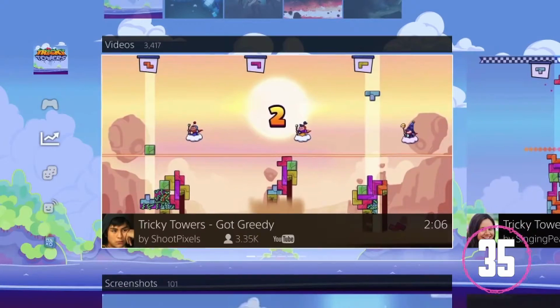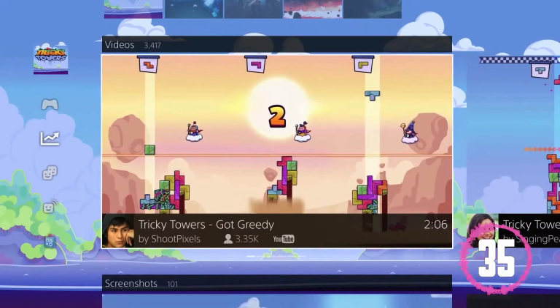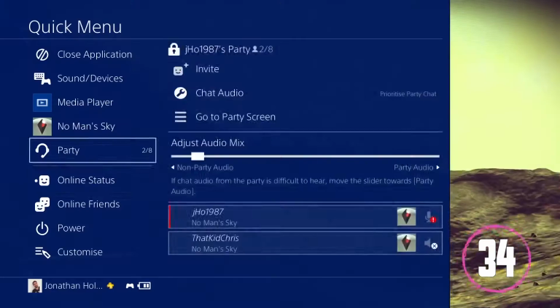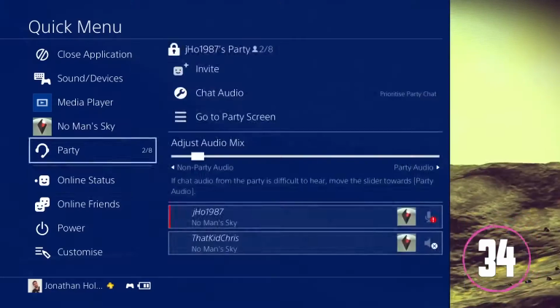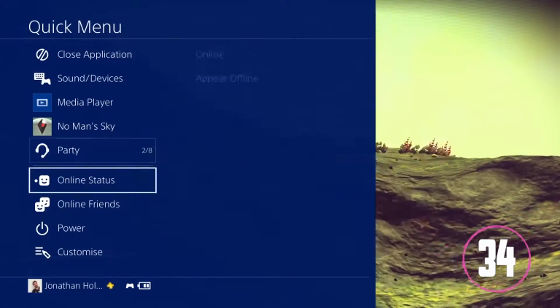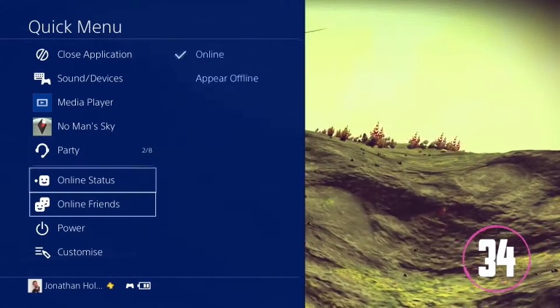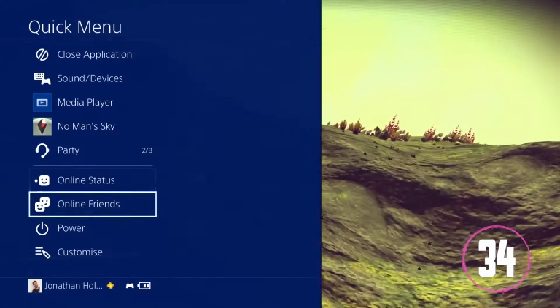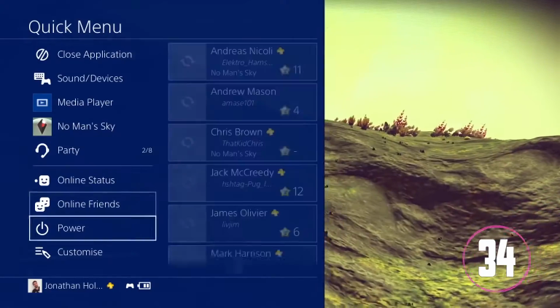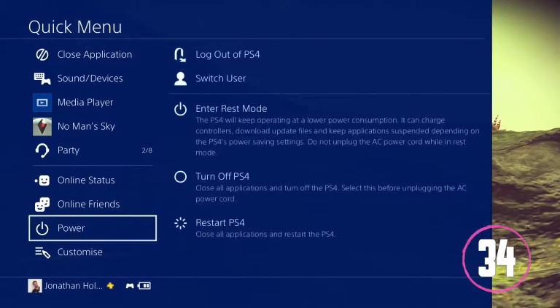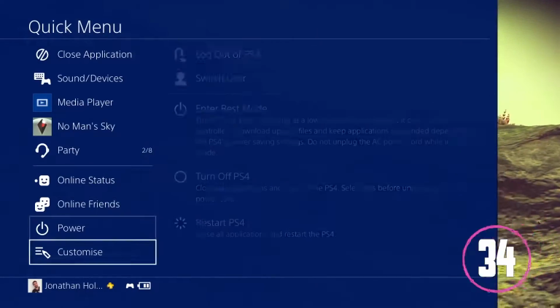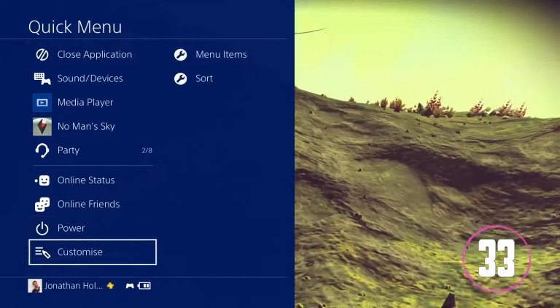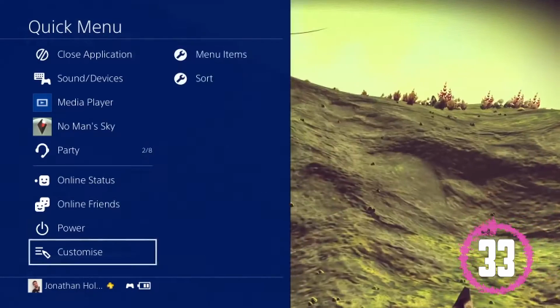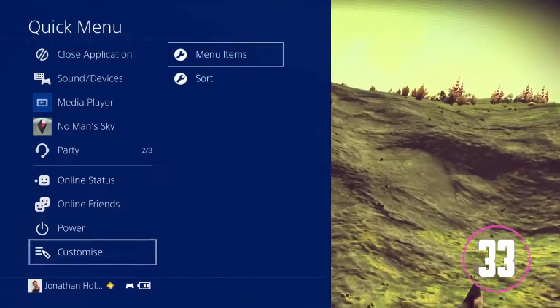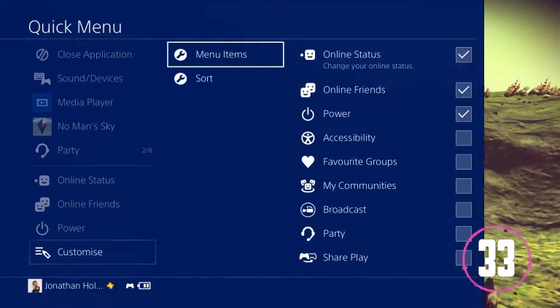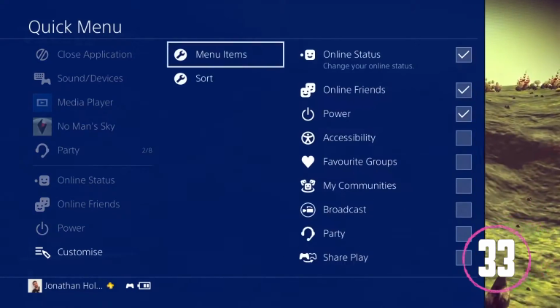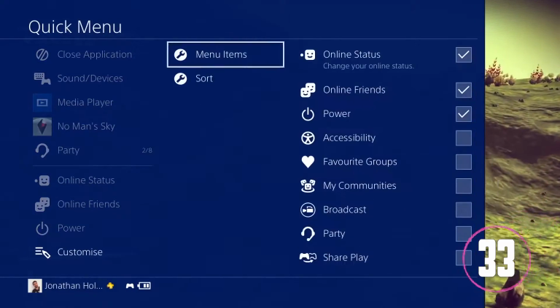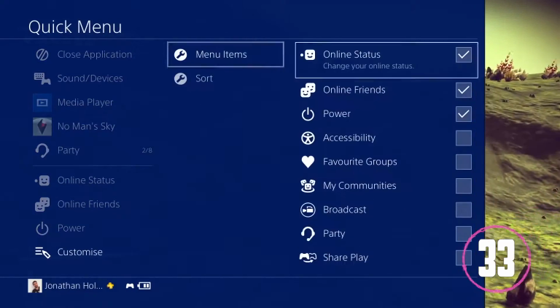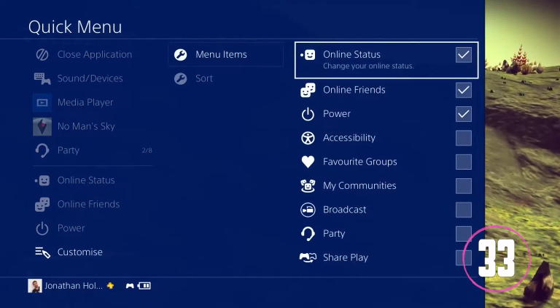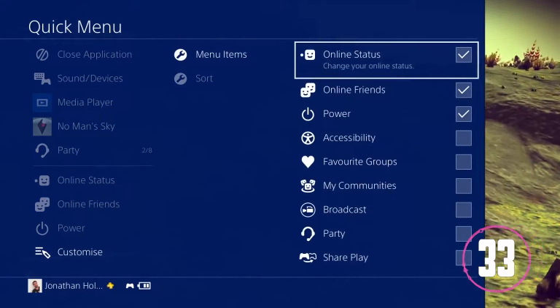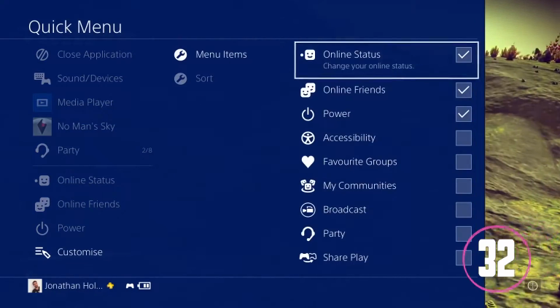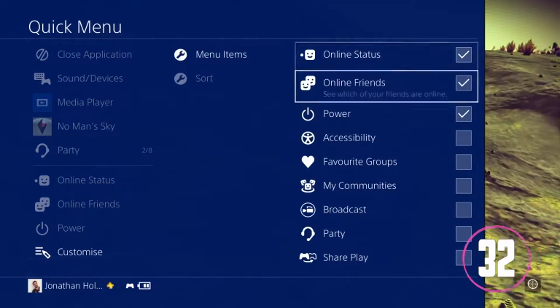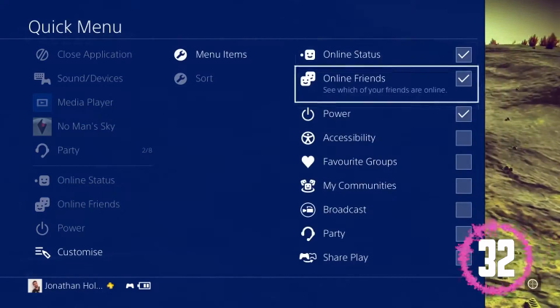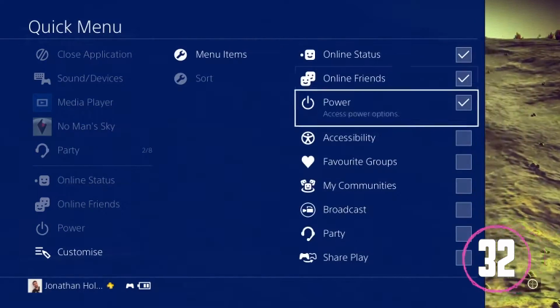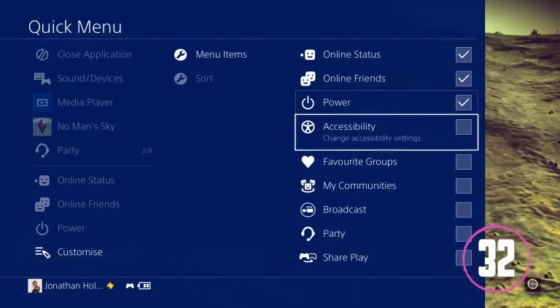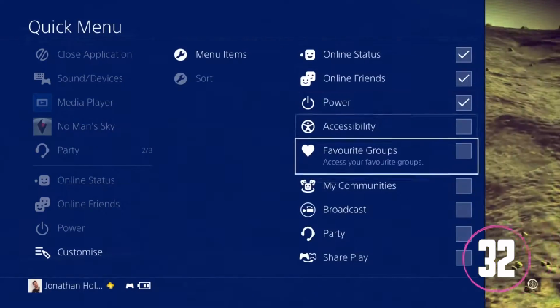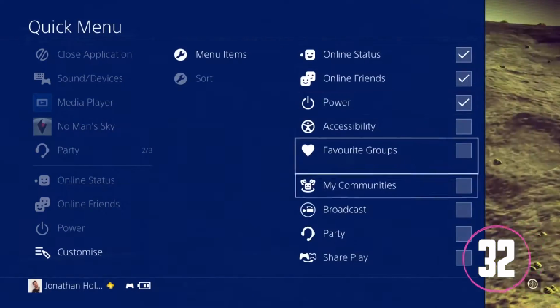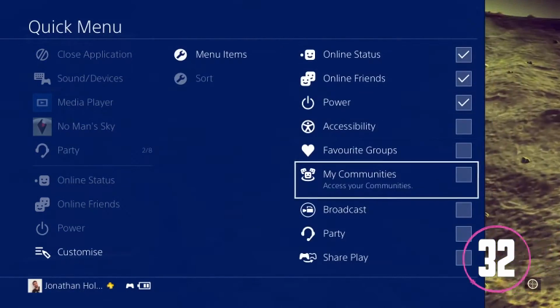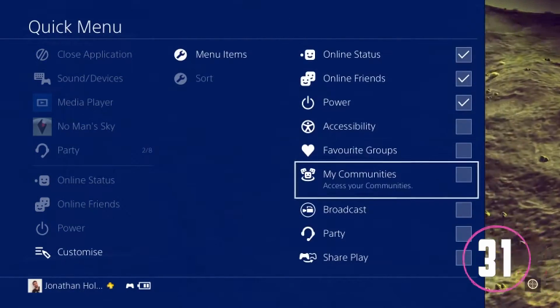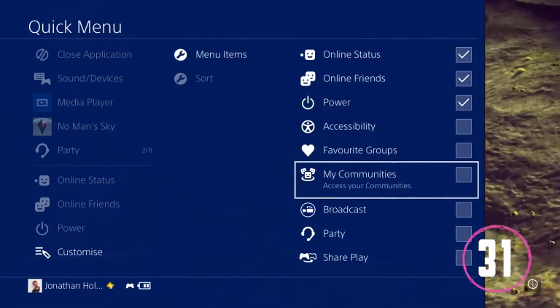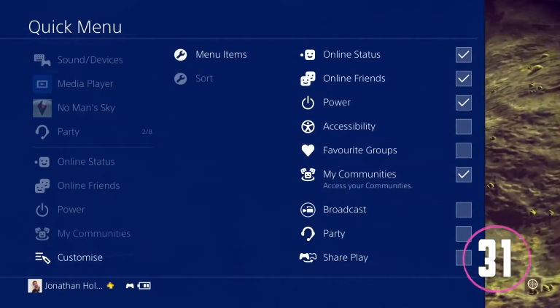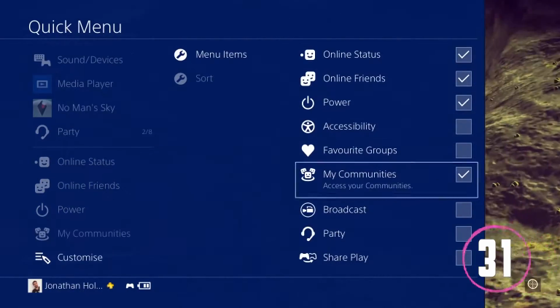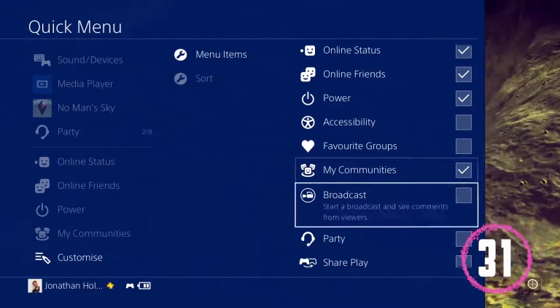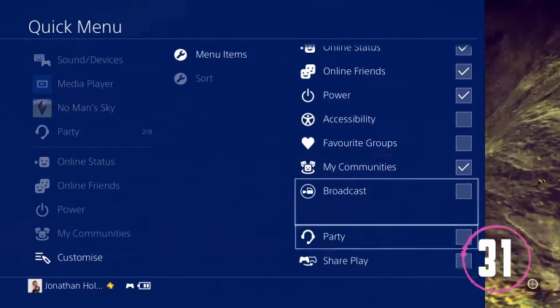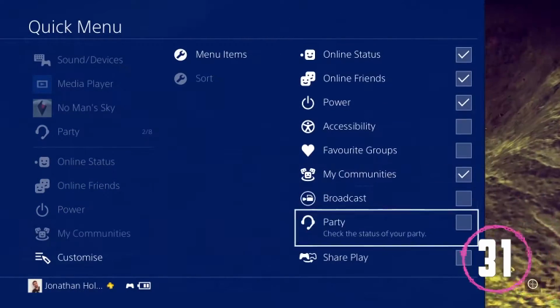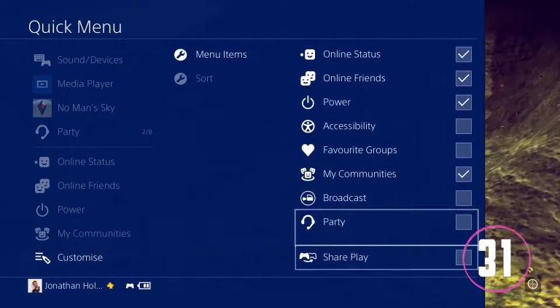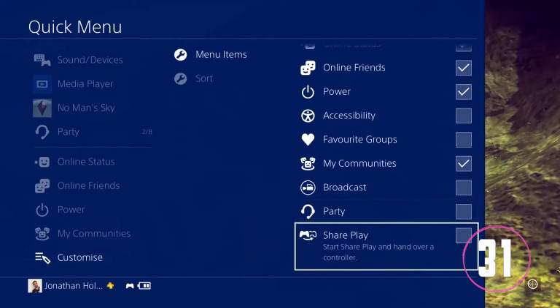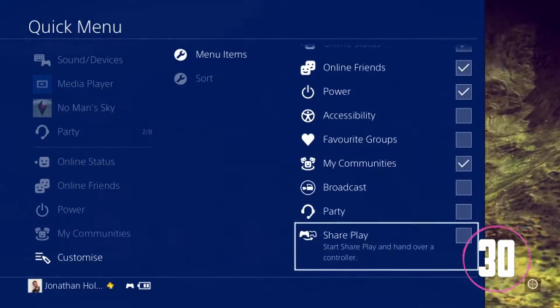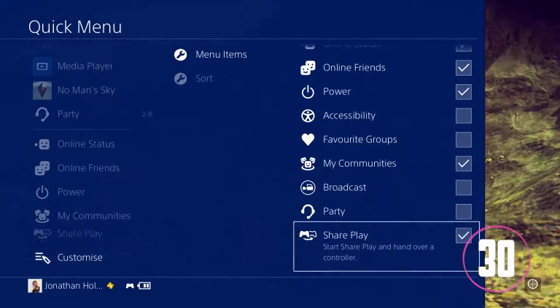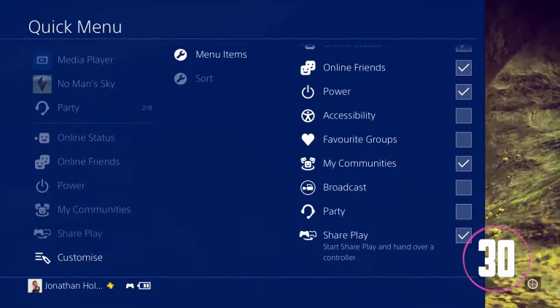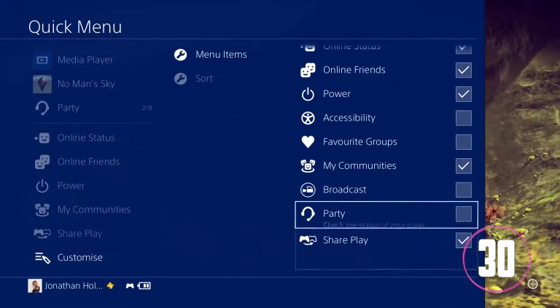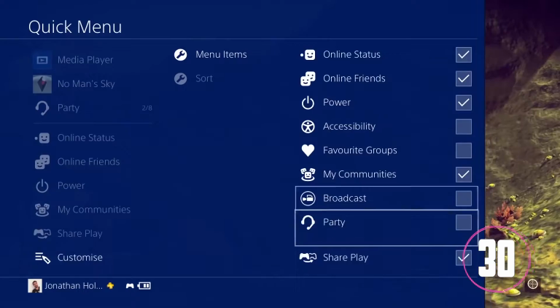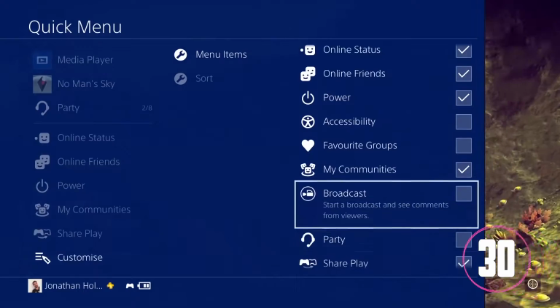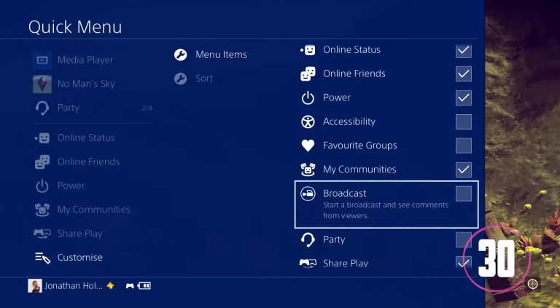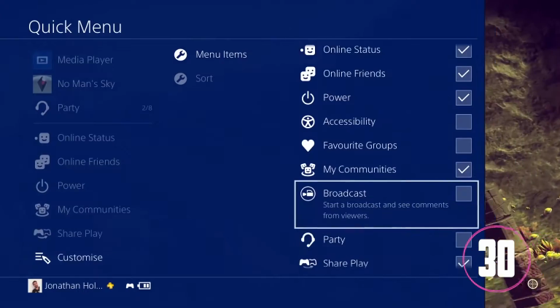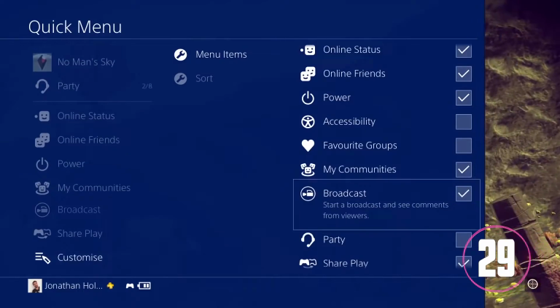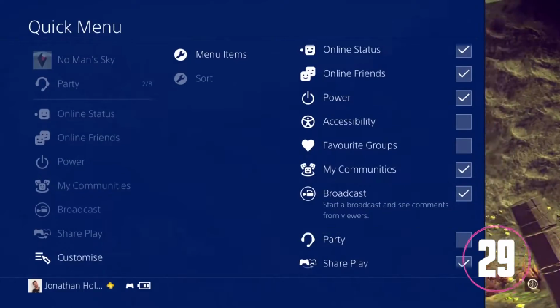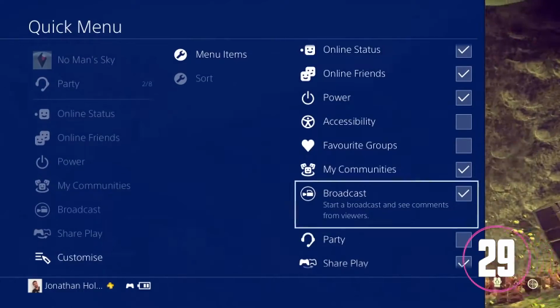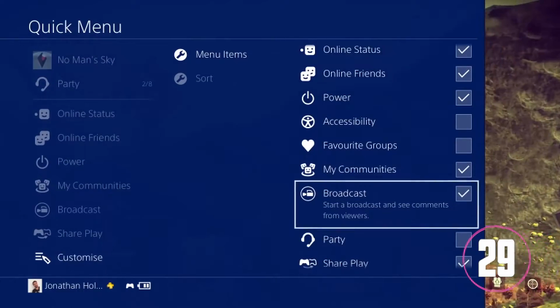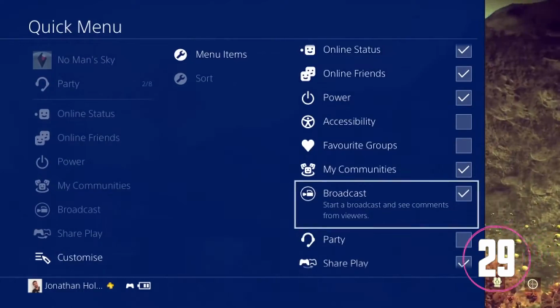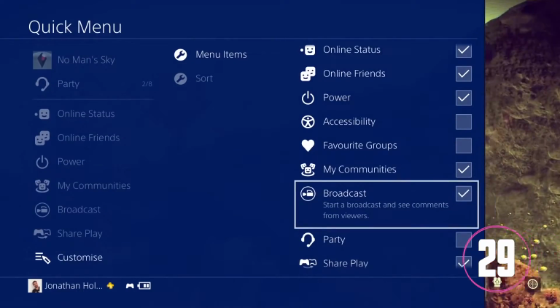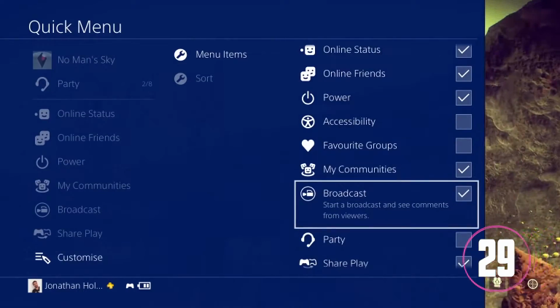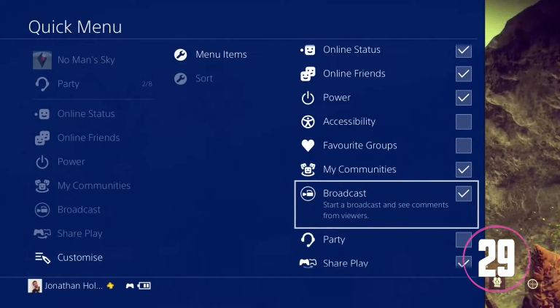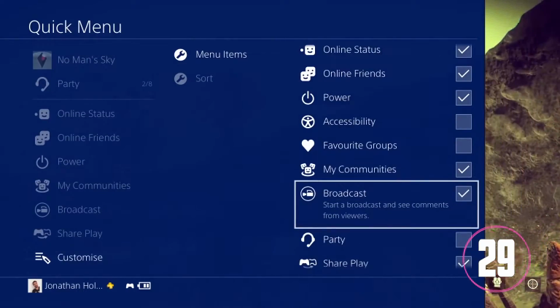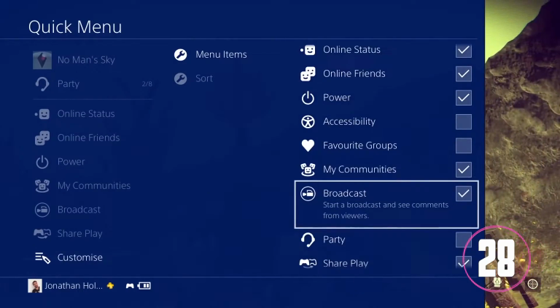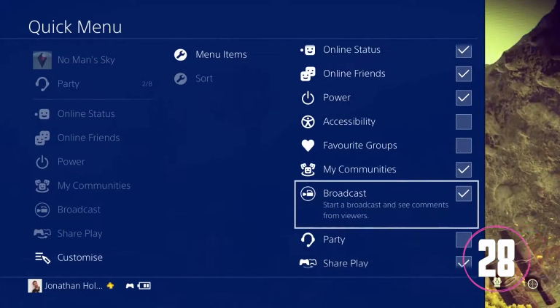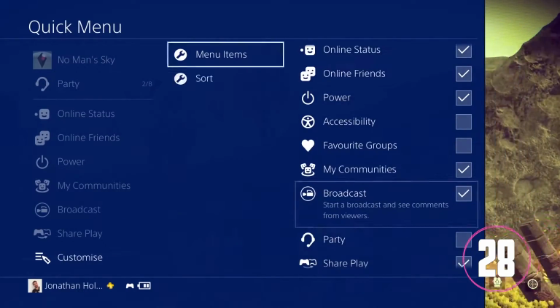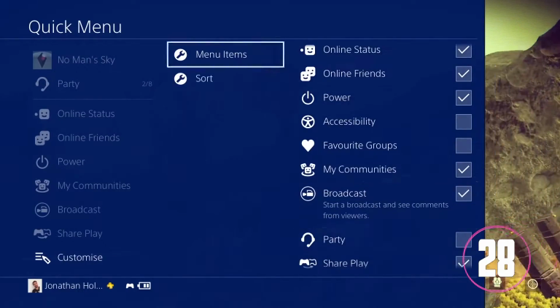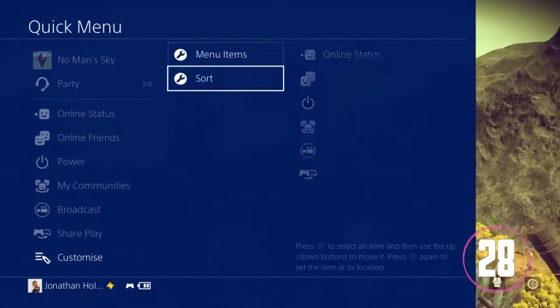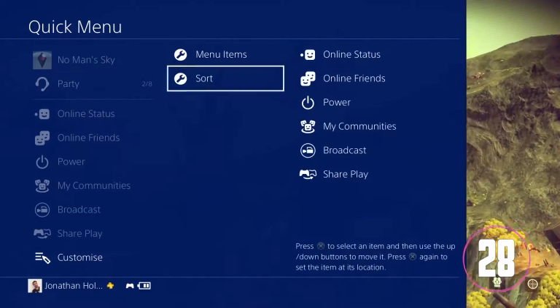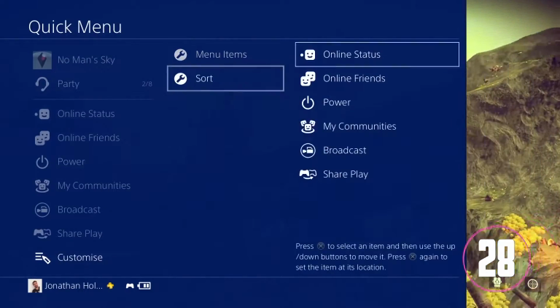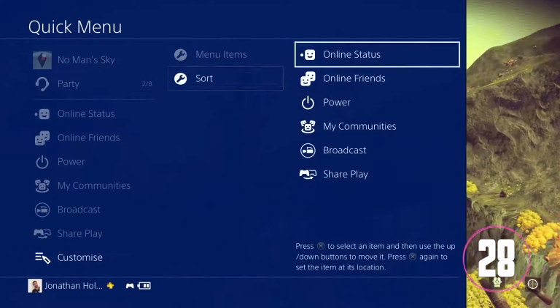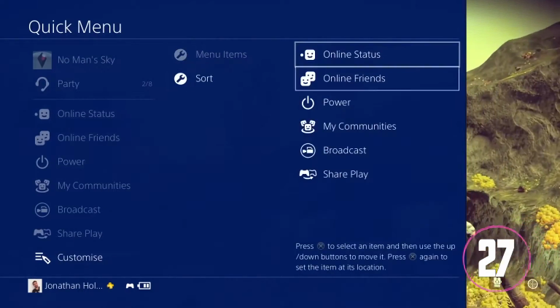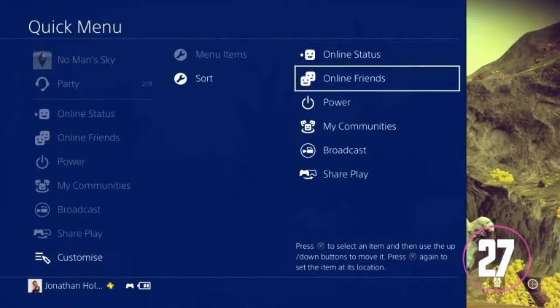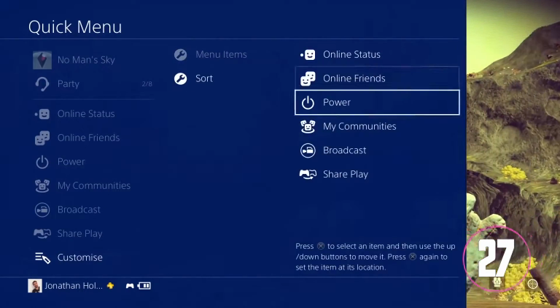The new Quick Menu can be accessed by pressing and holding the PS button on your controller. You can customize the Quick Menu so only what you need to use will be on it.